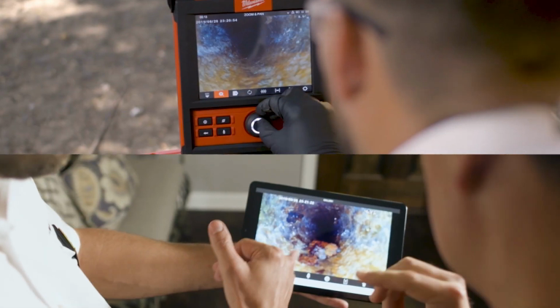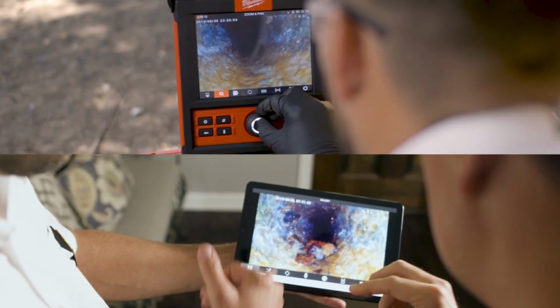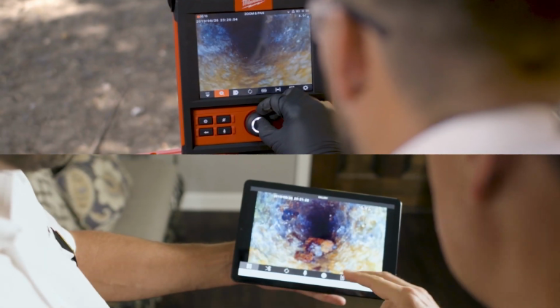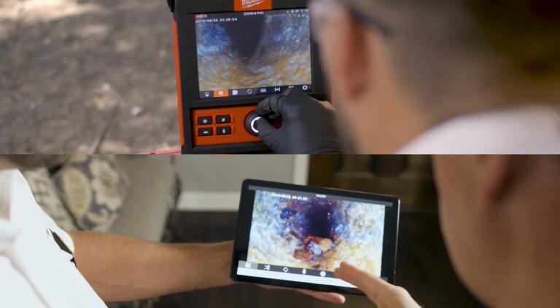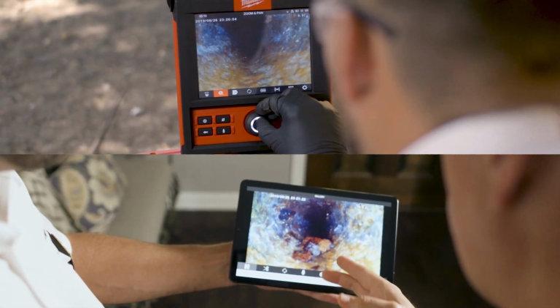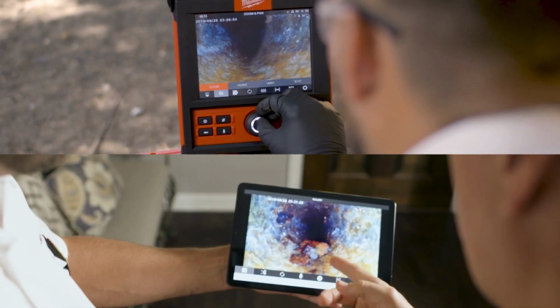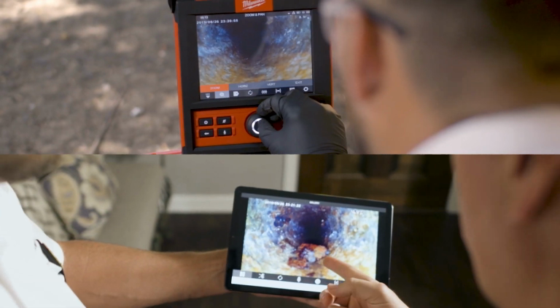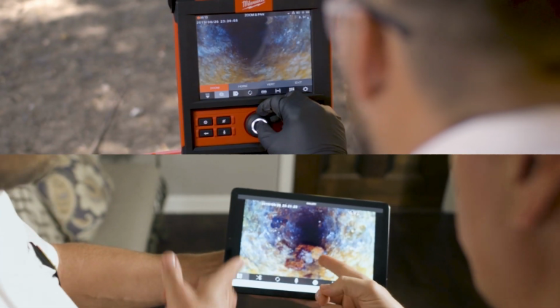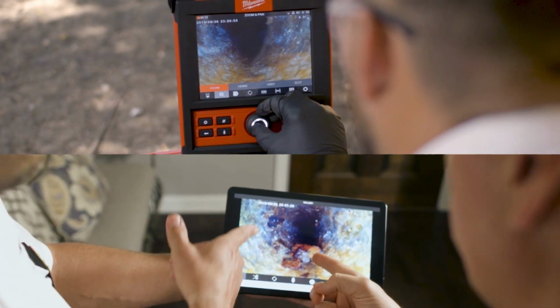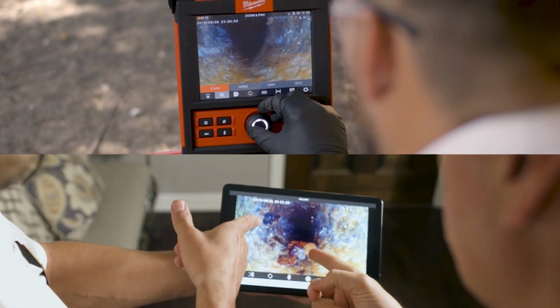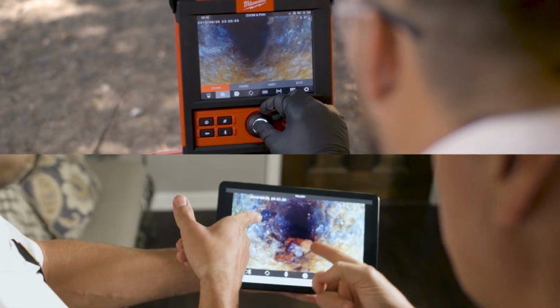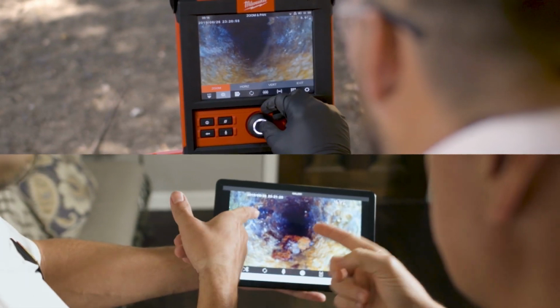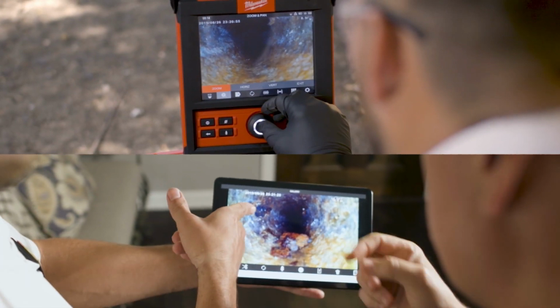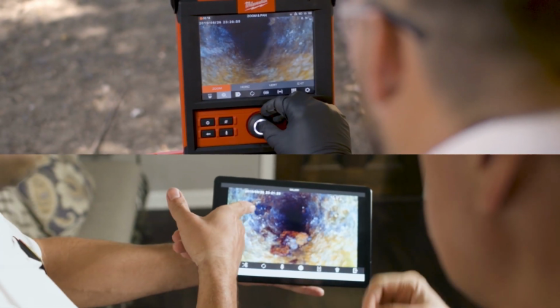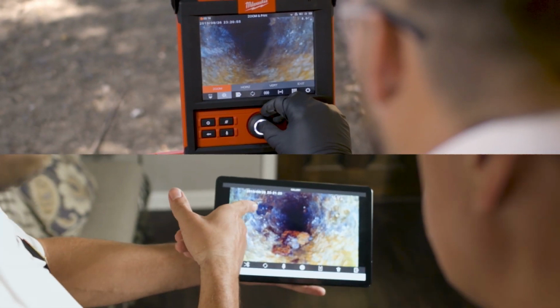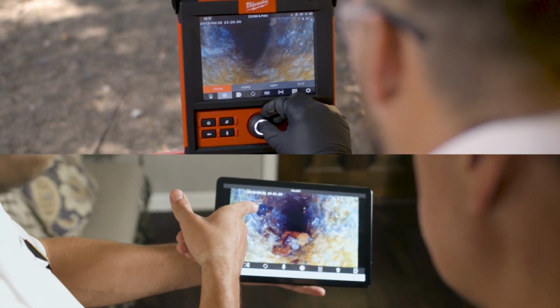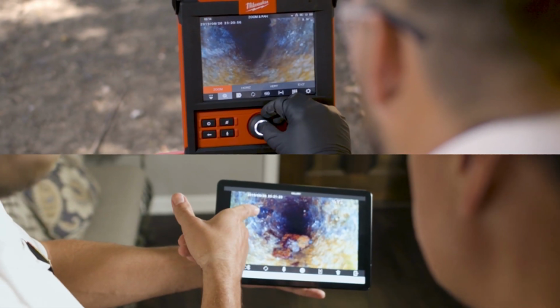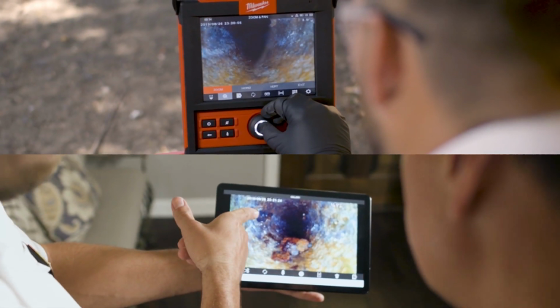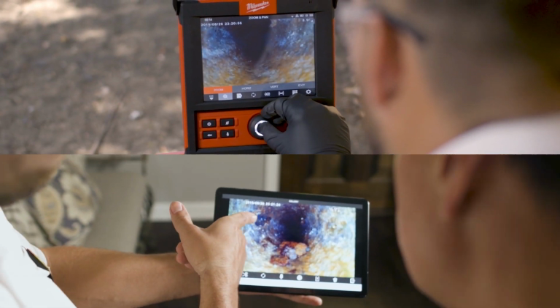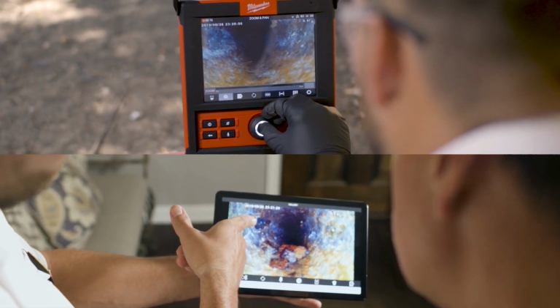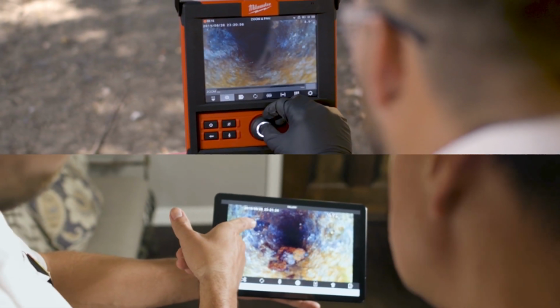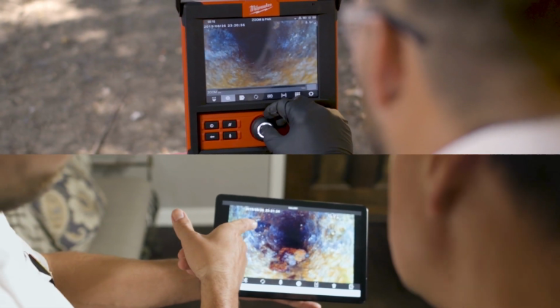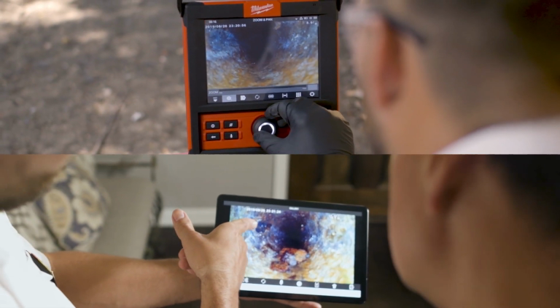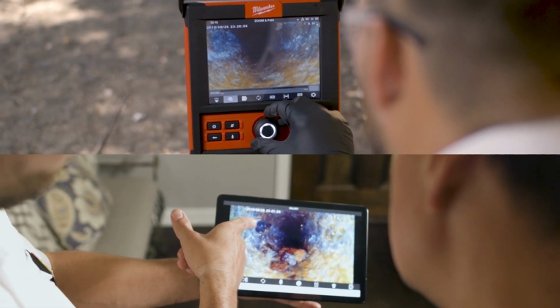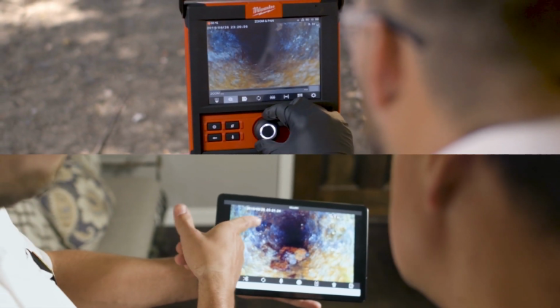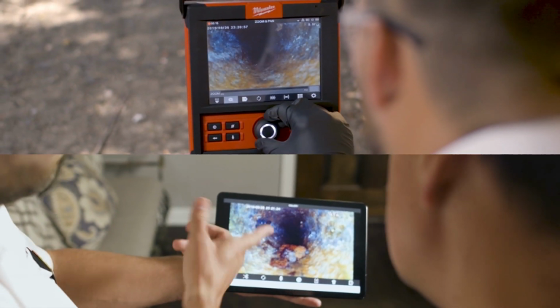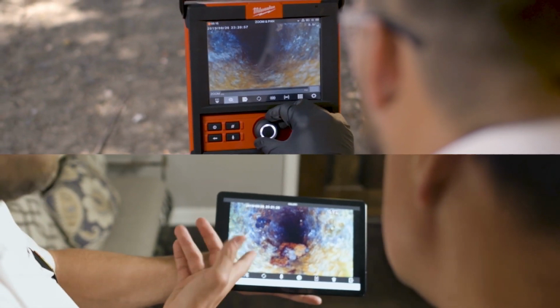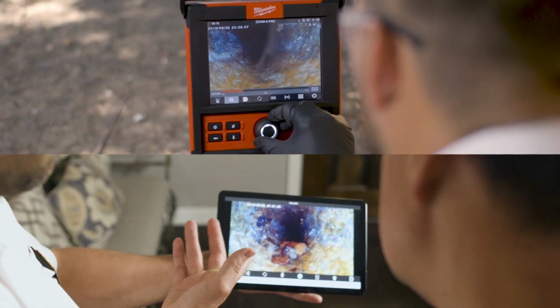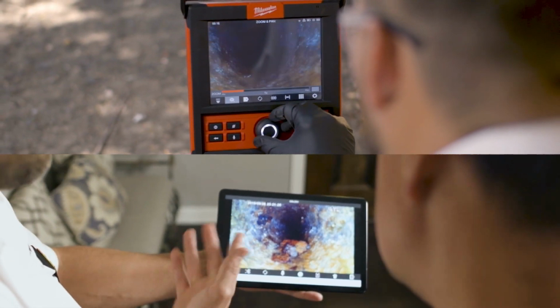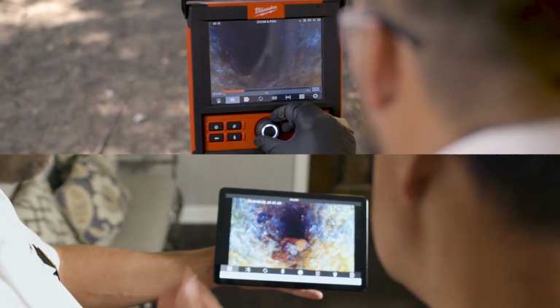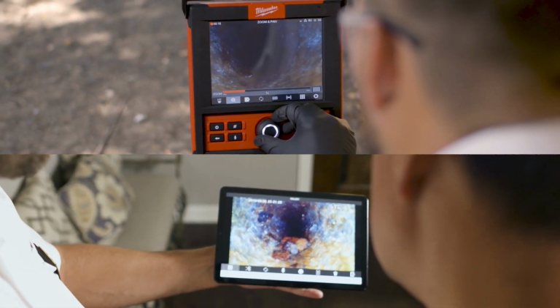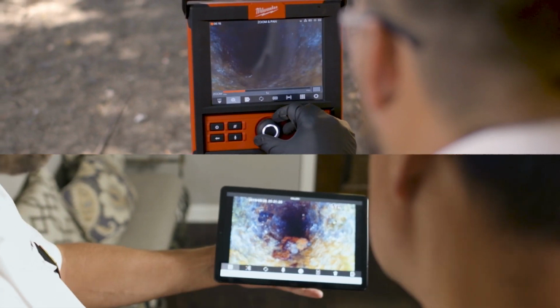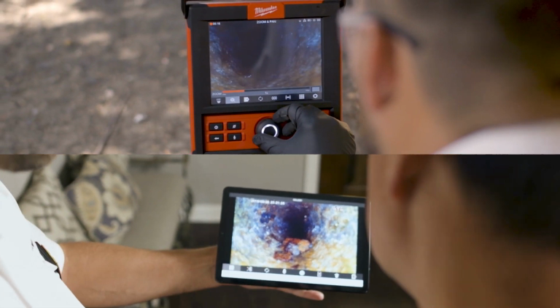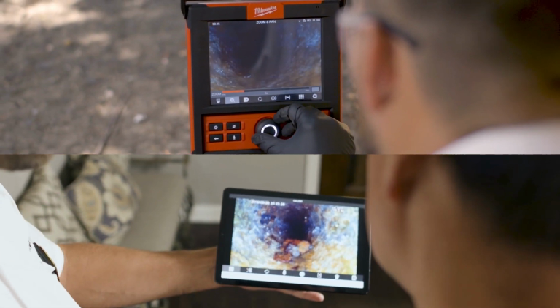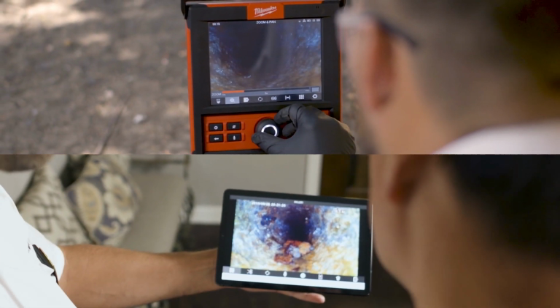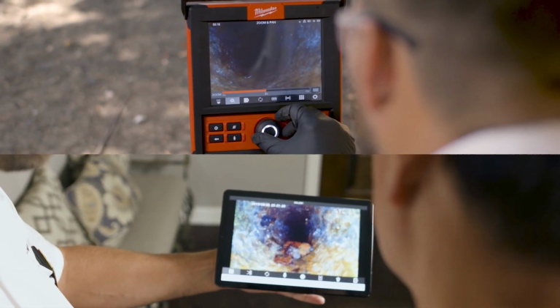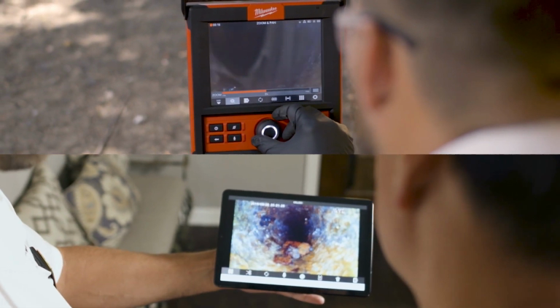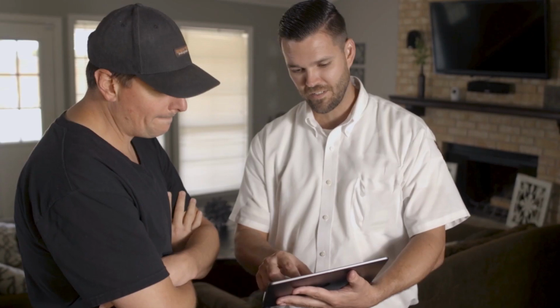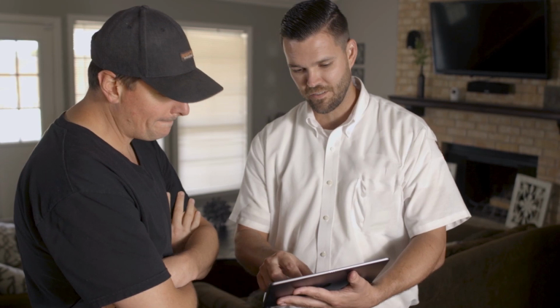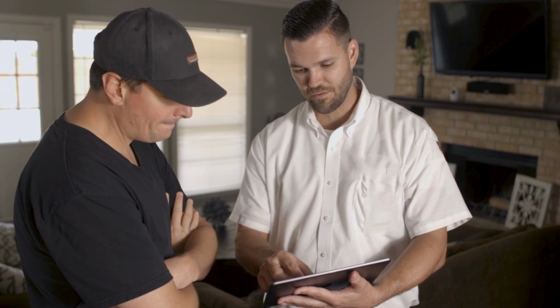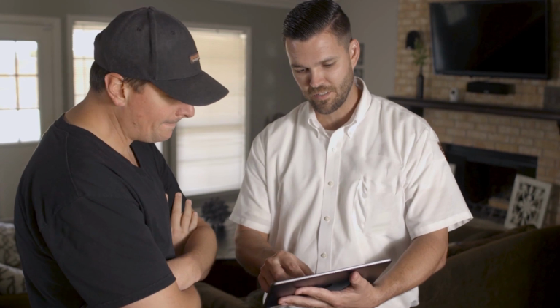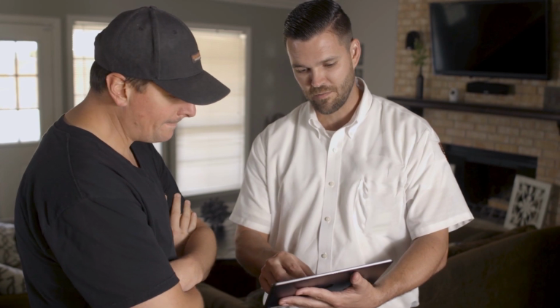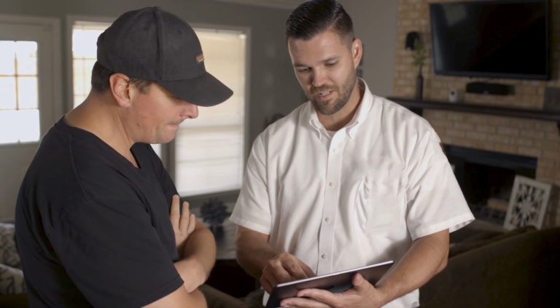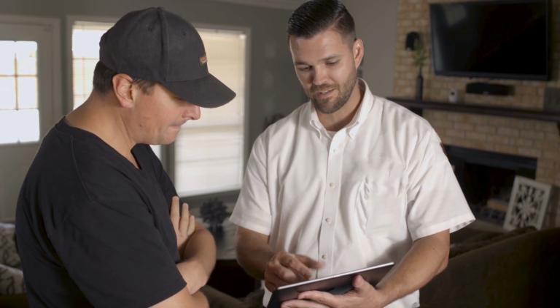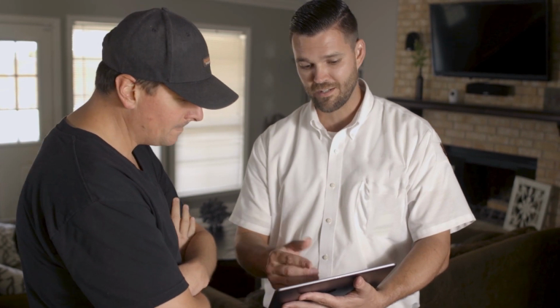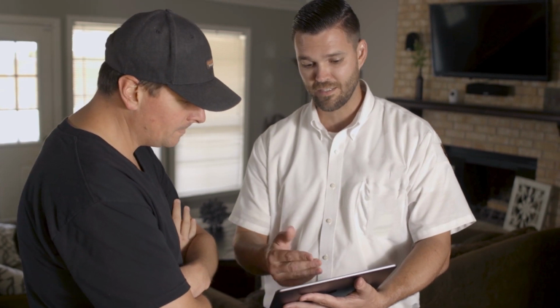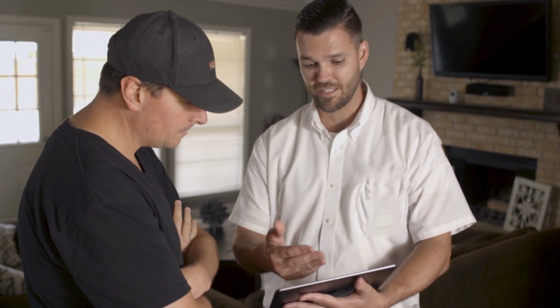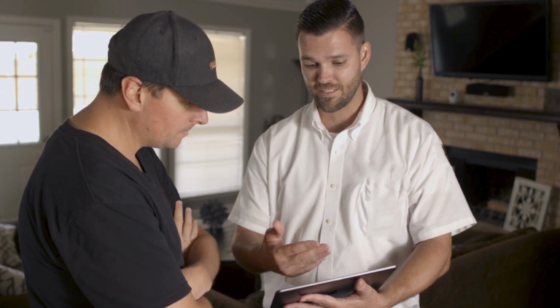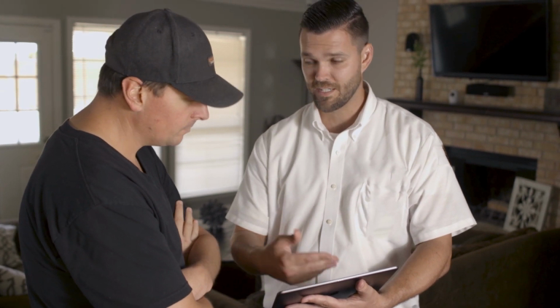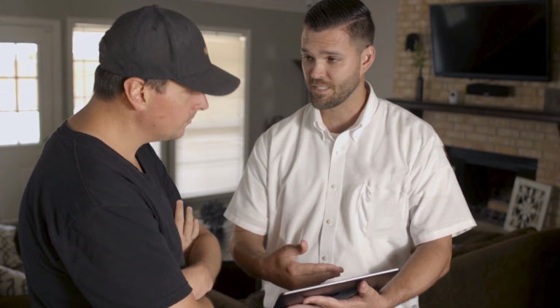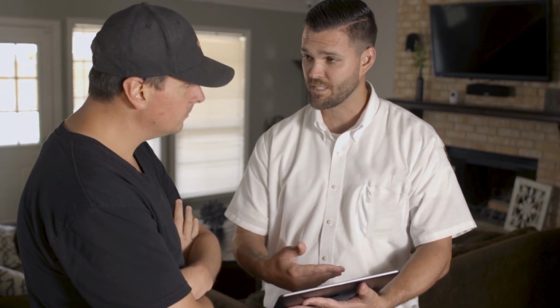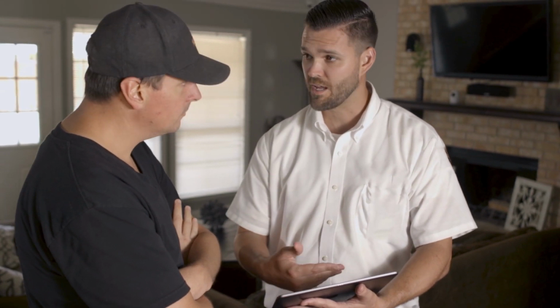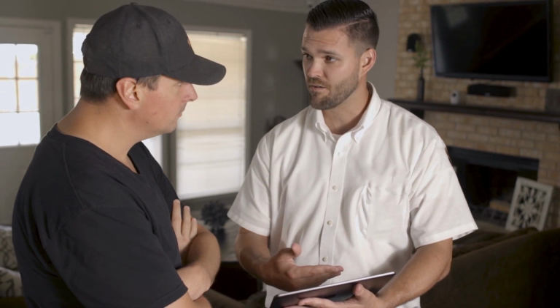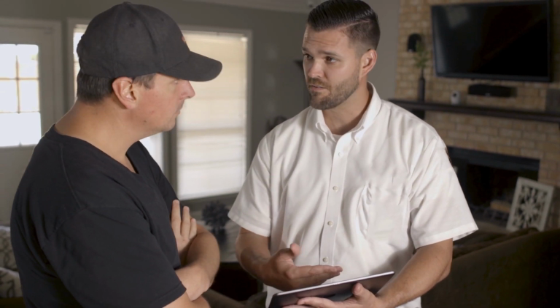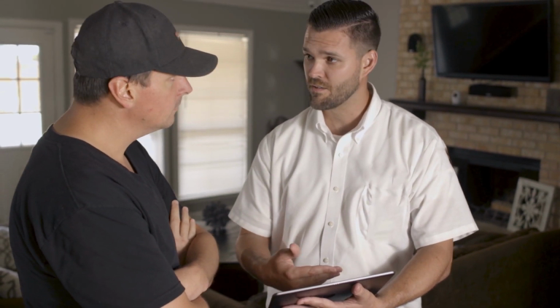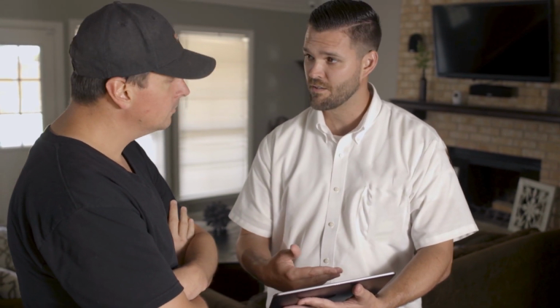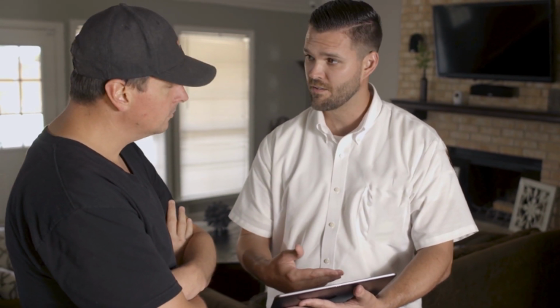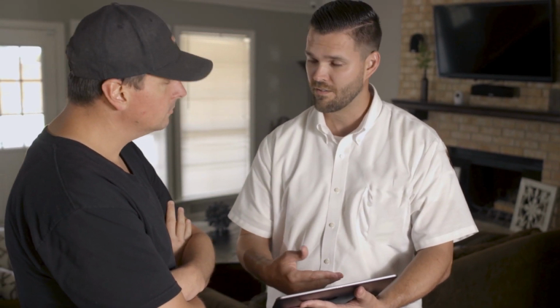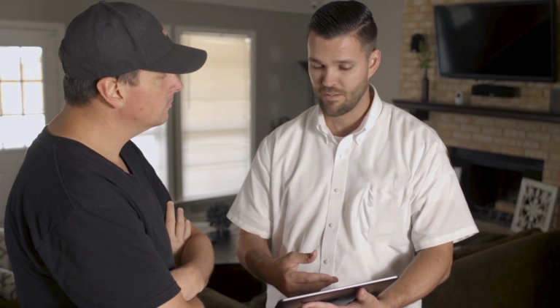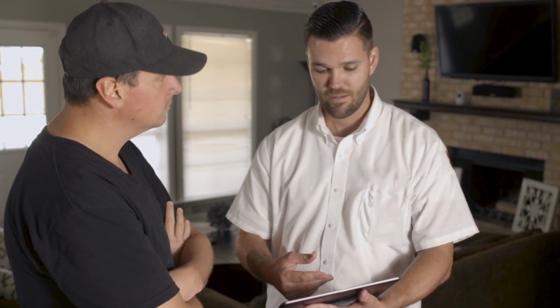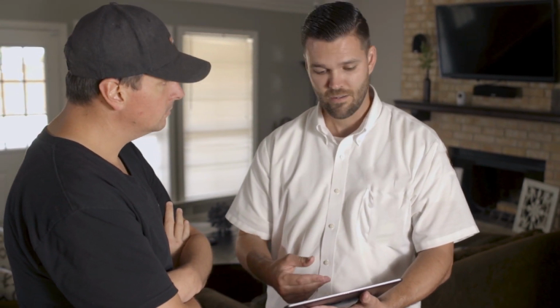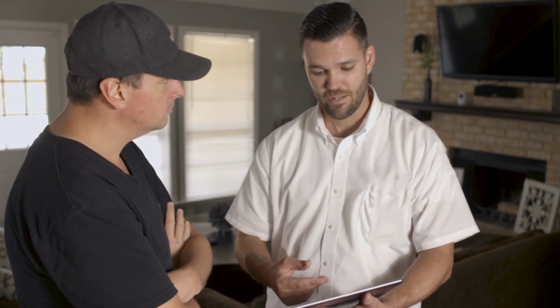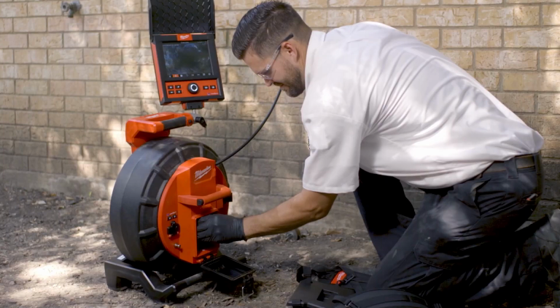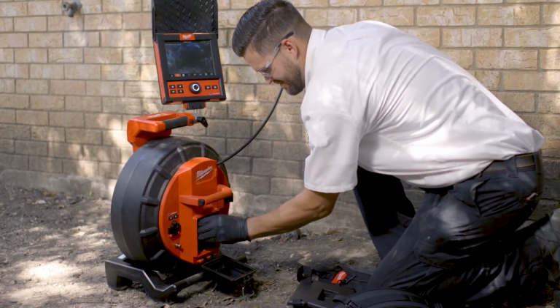Wireless connectivity to a mobile device or the M18 wireless monitor allows you to take the results where you need them.